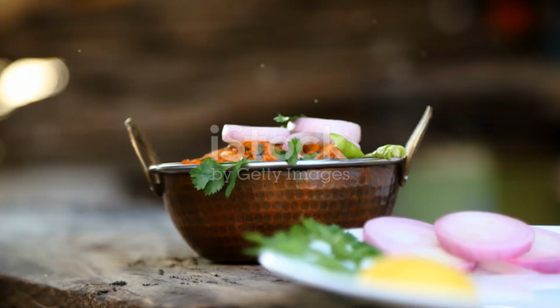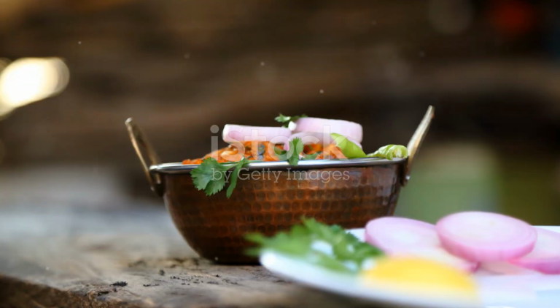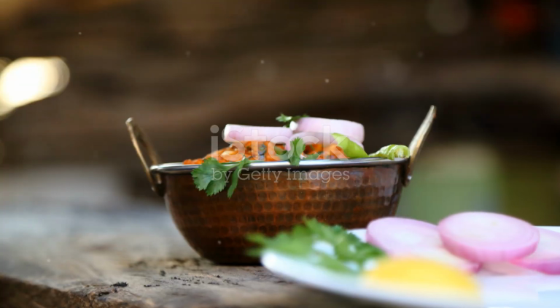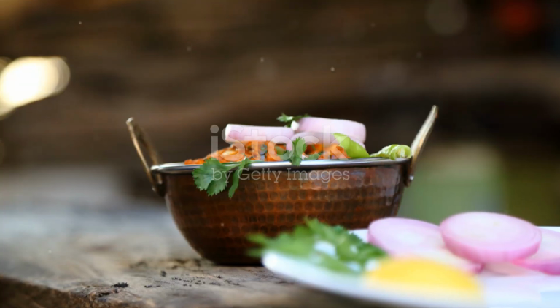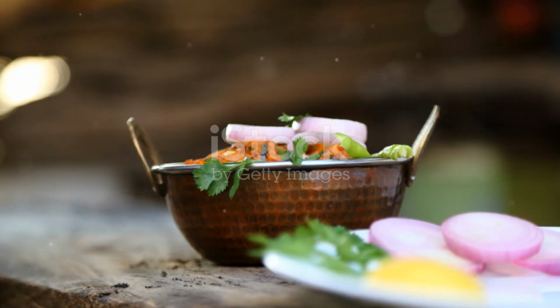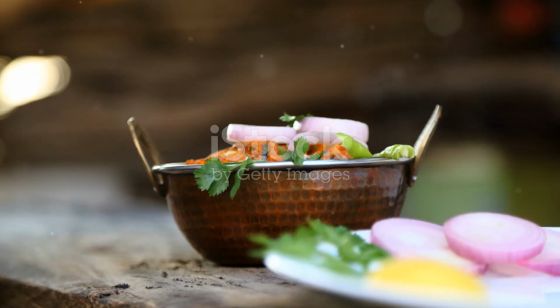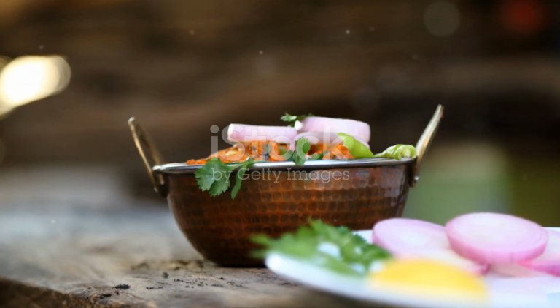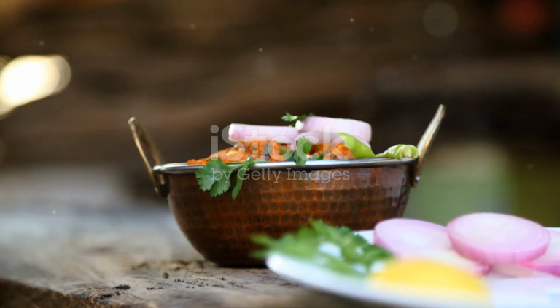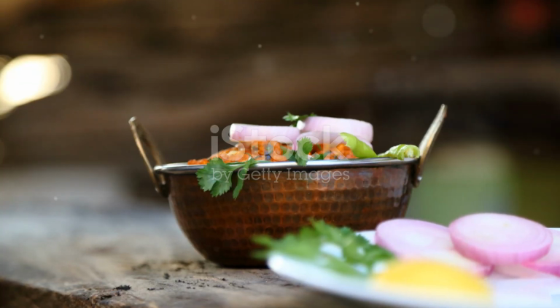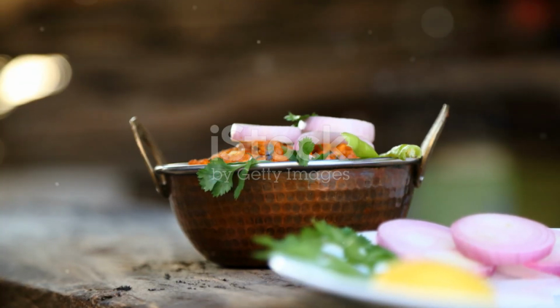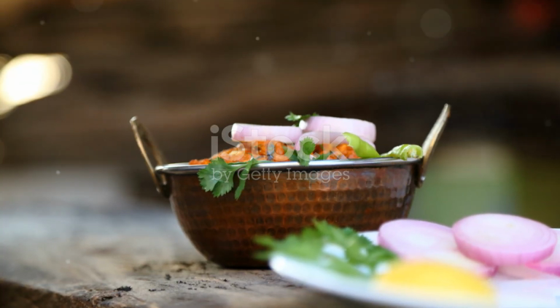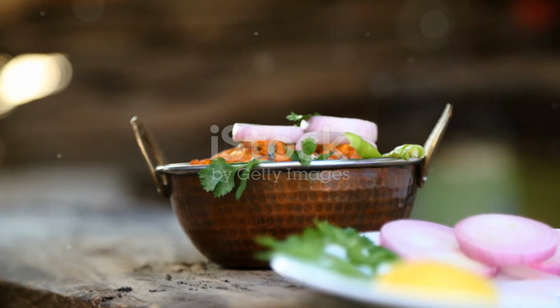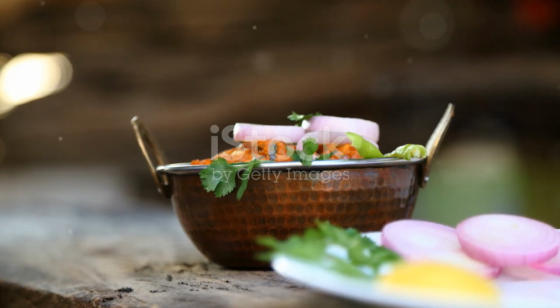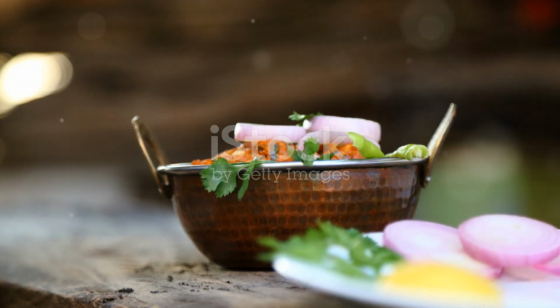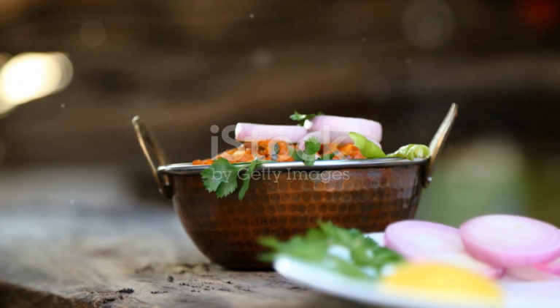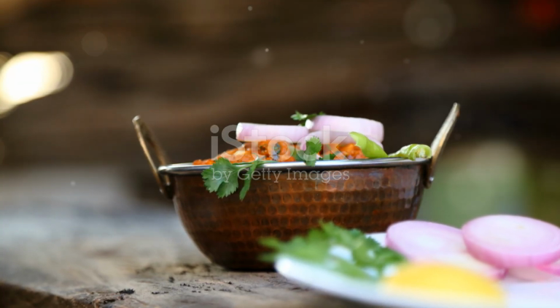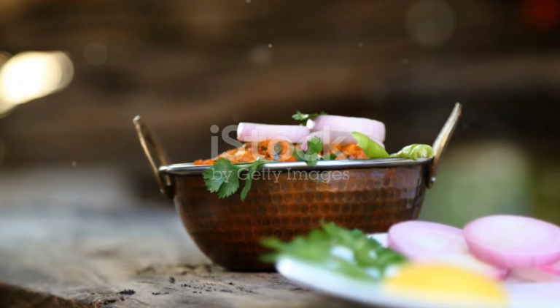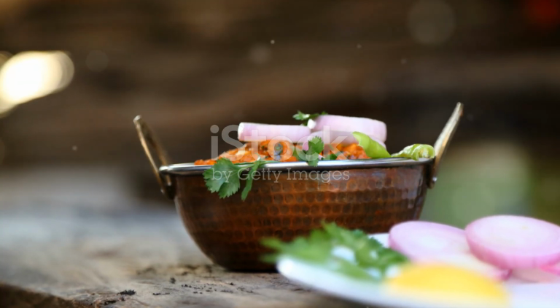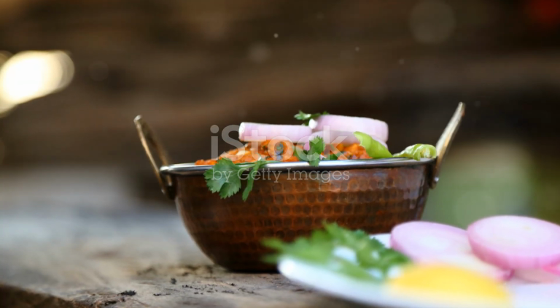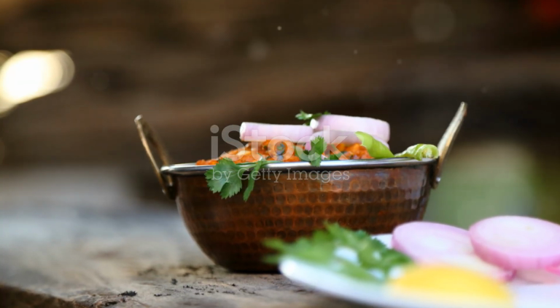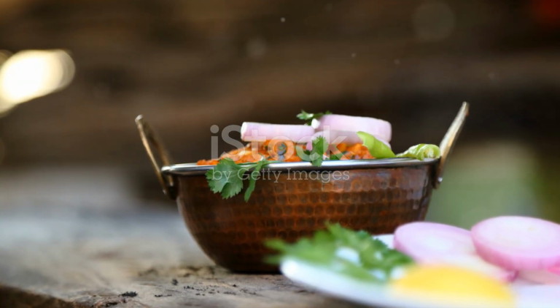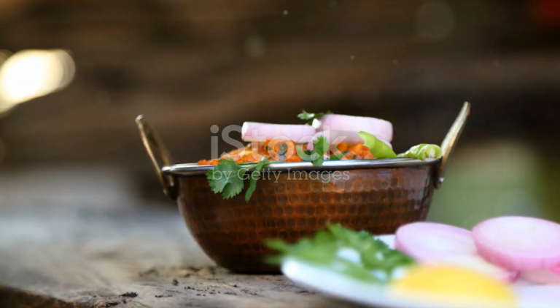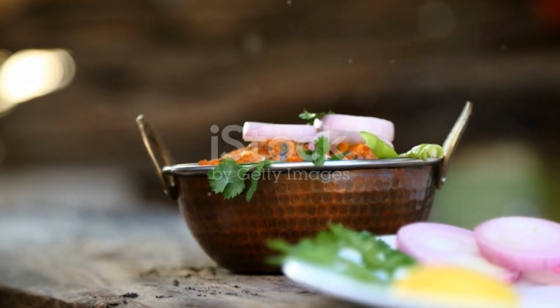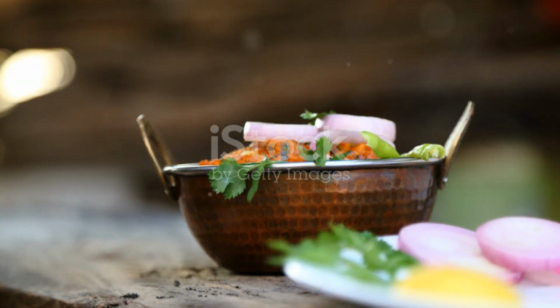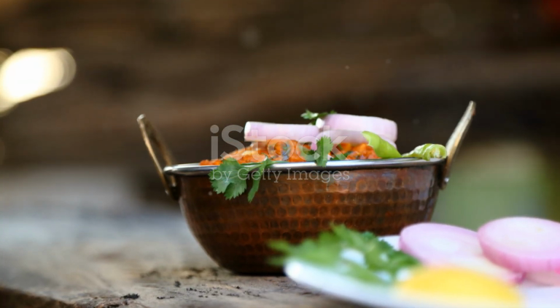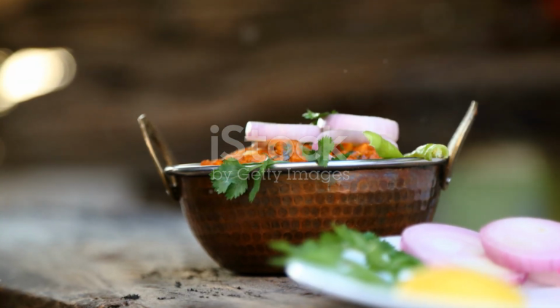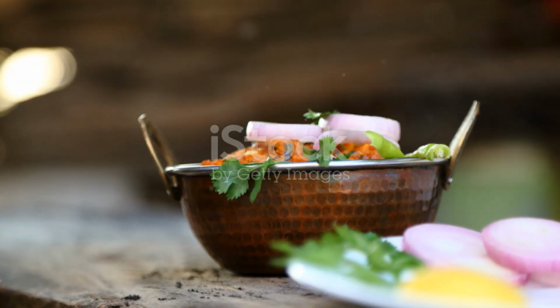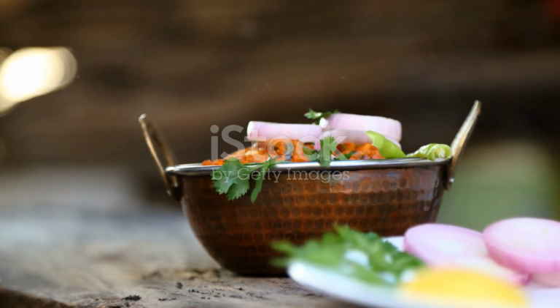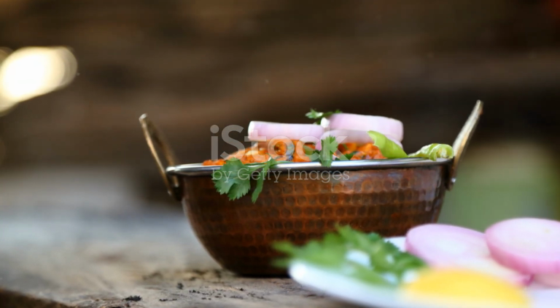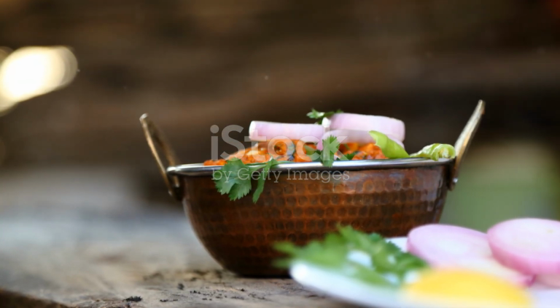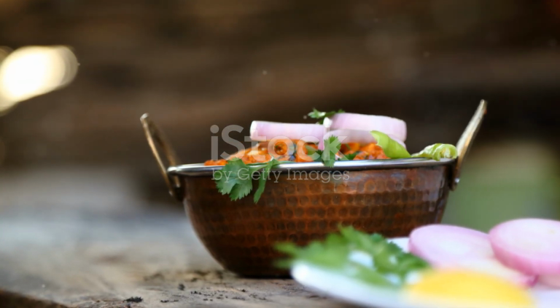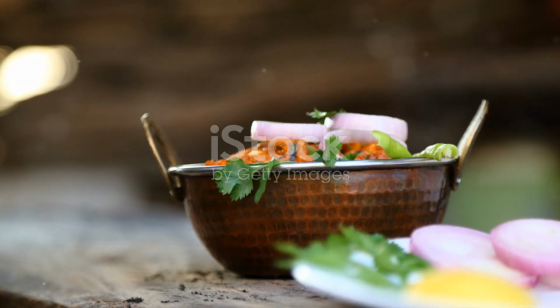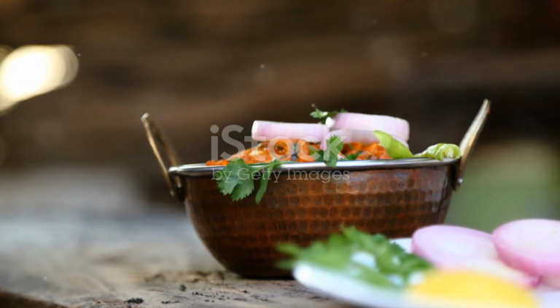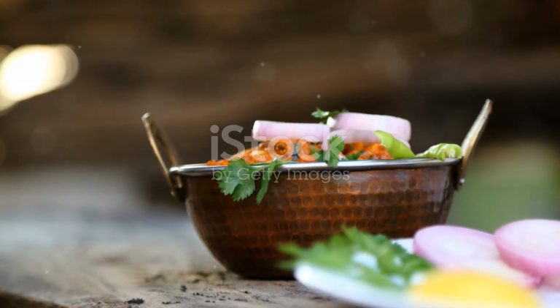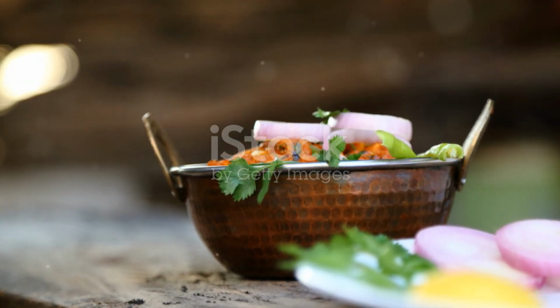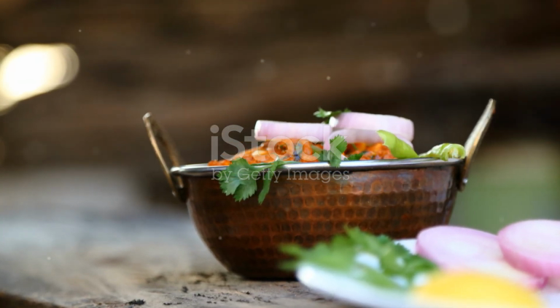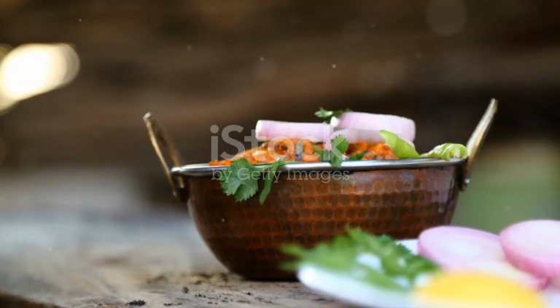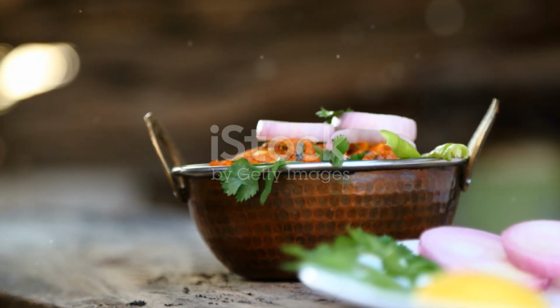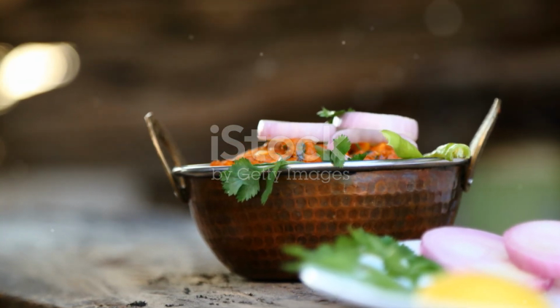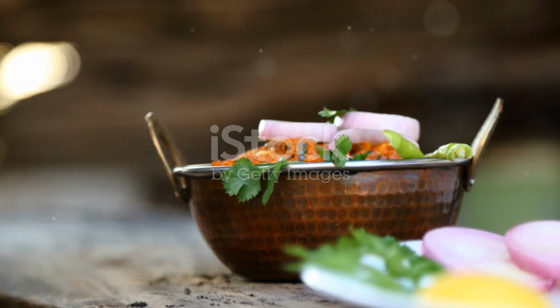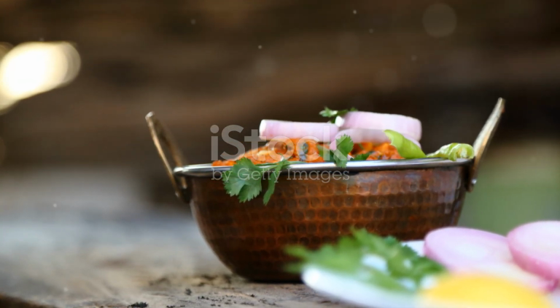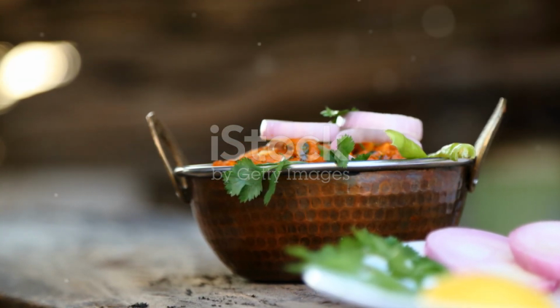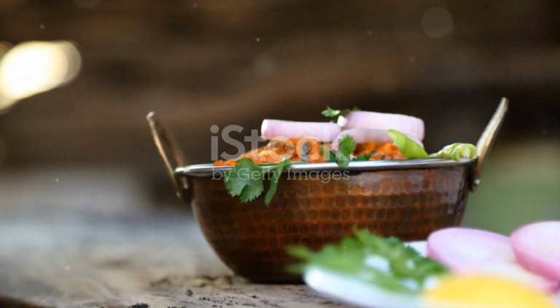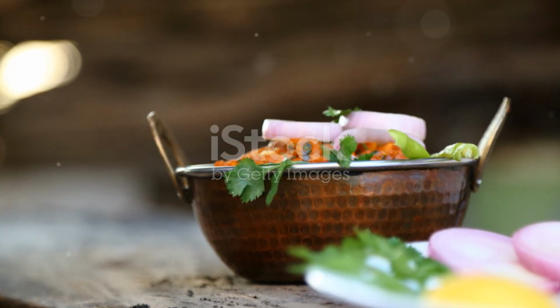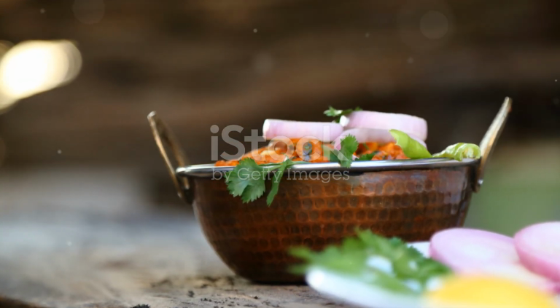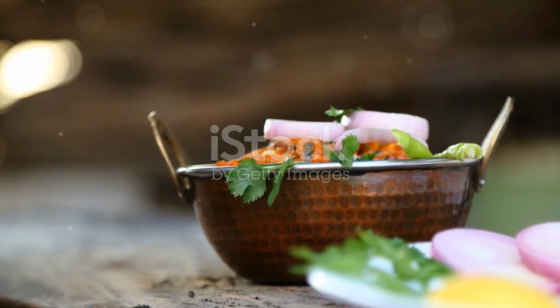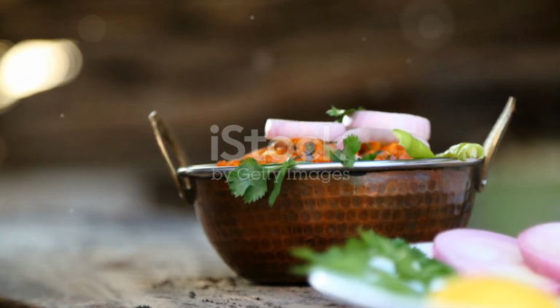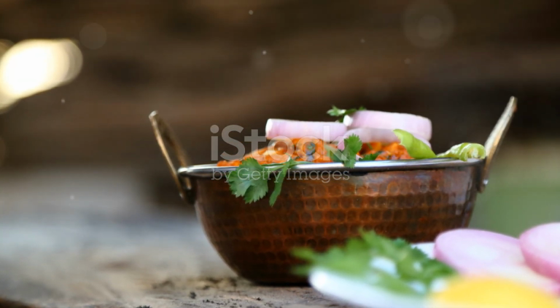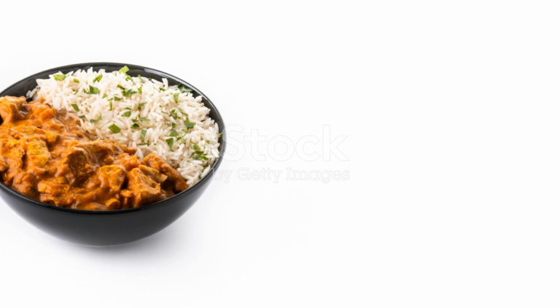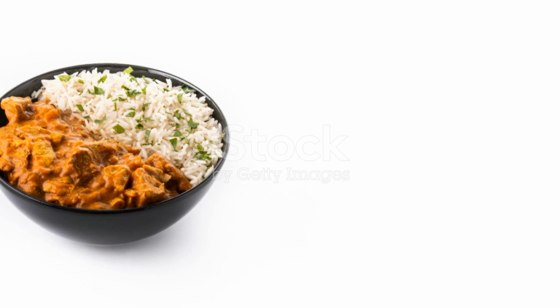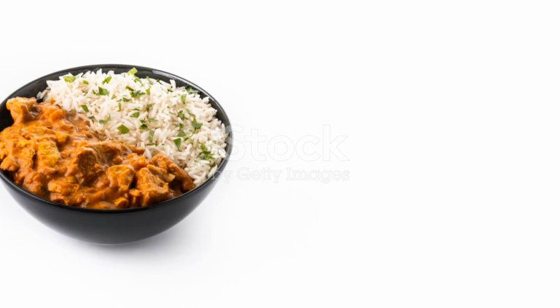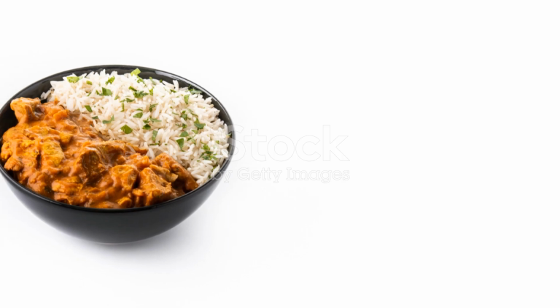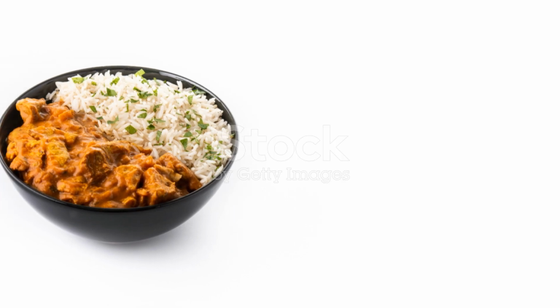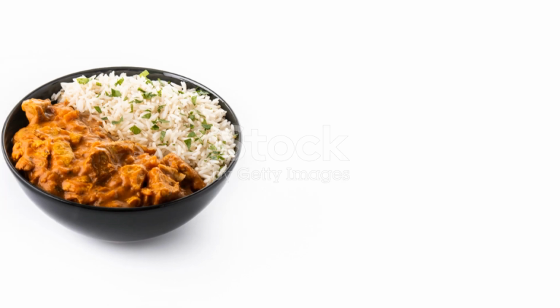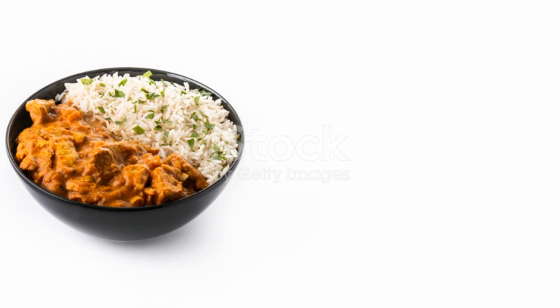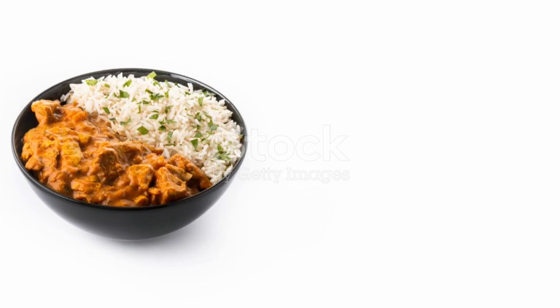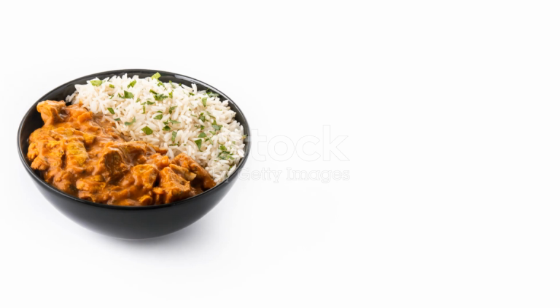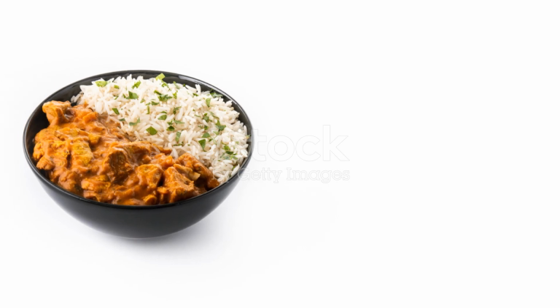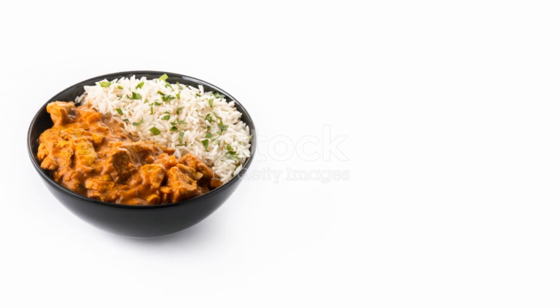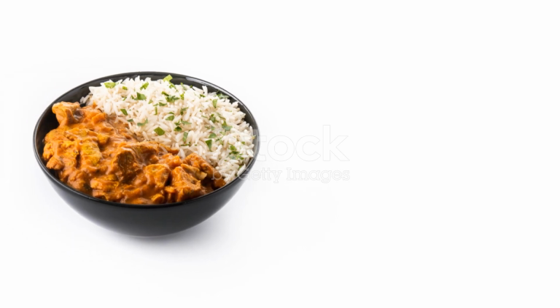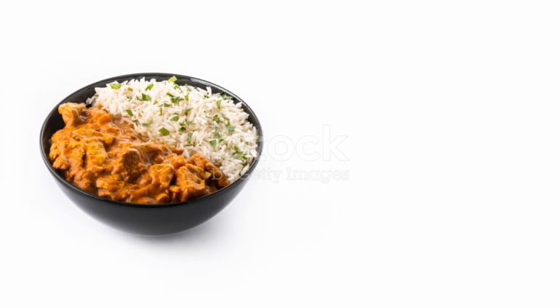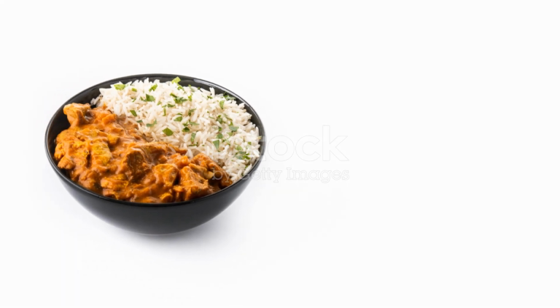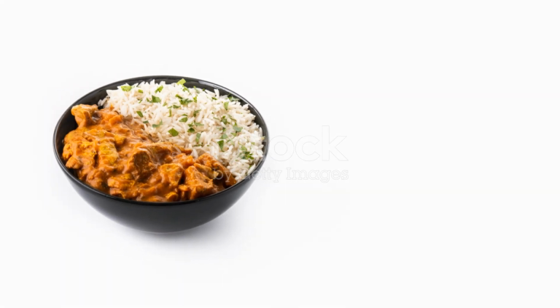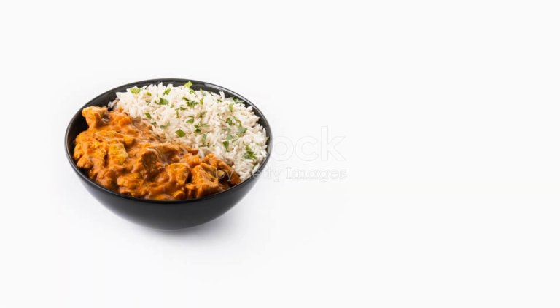Garnish with fresh coriander leaves and serve hot with naan, roti, or steamed rice. Enjoy your delicious homemade butter chicken.